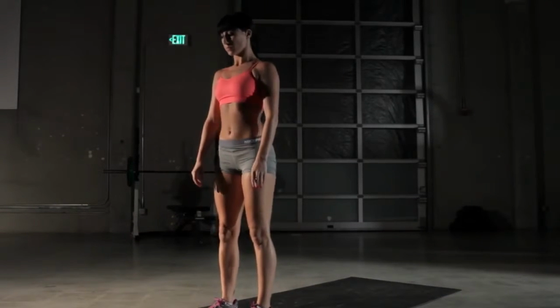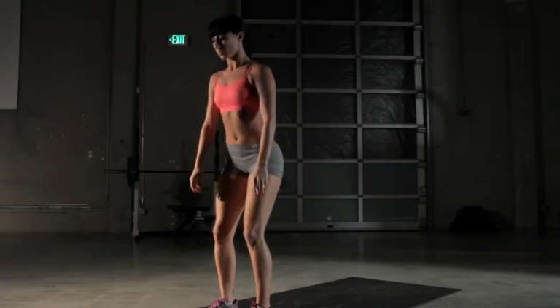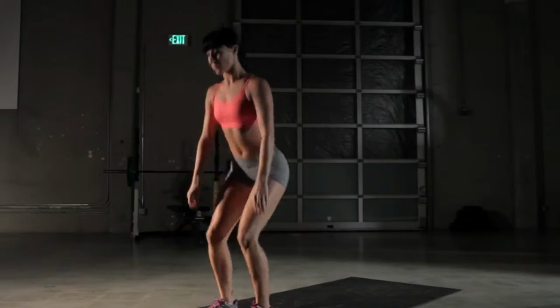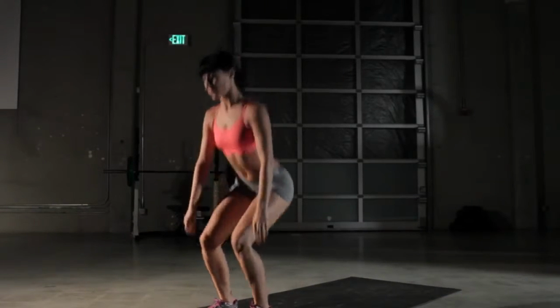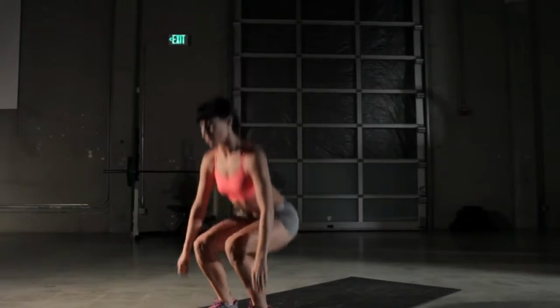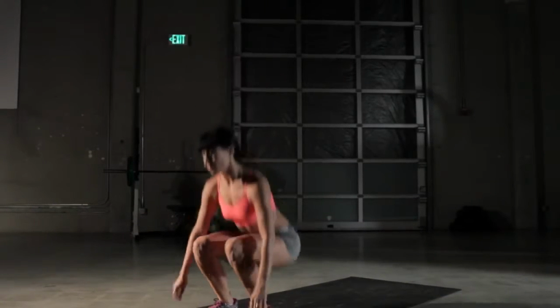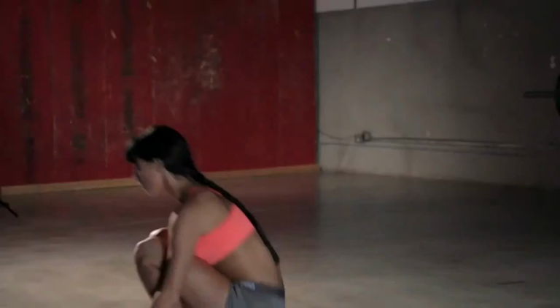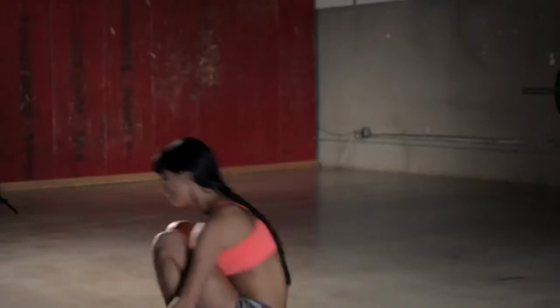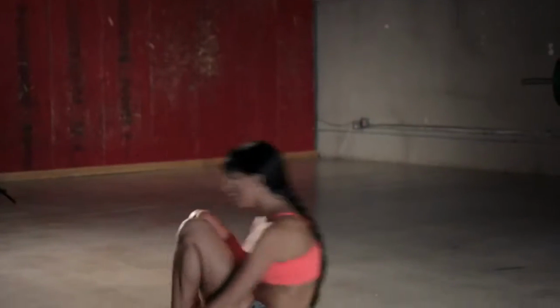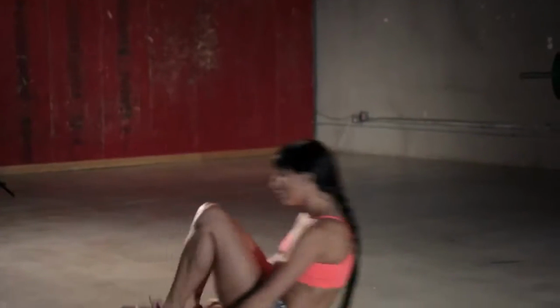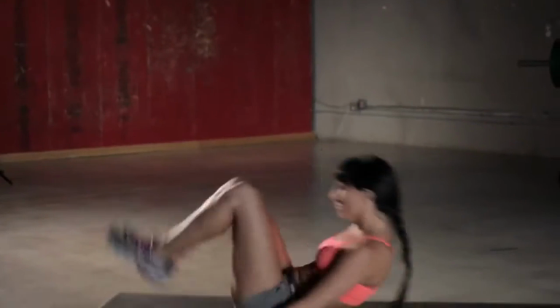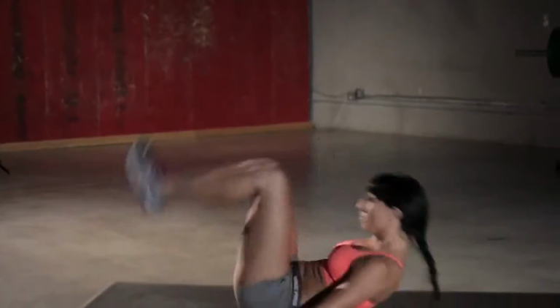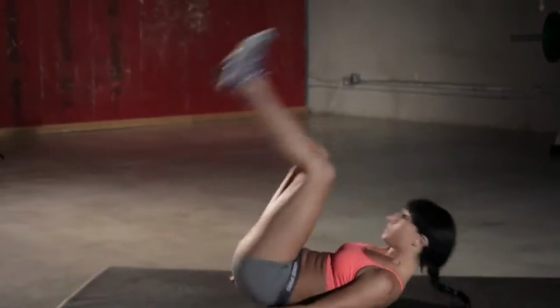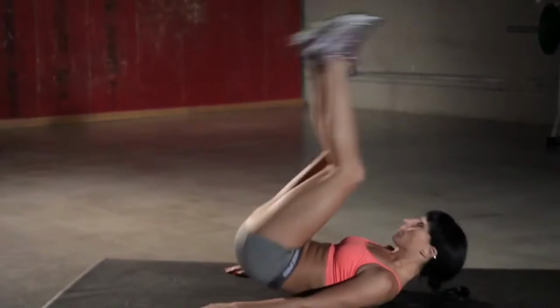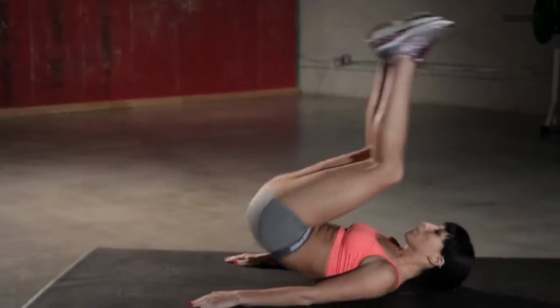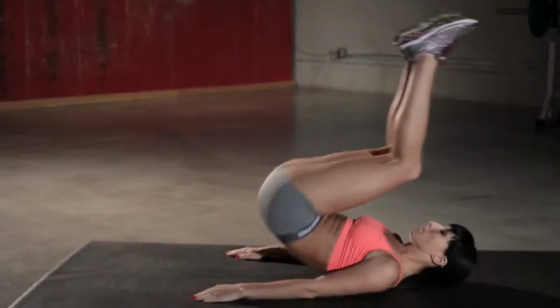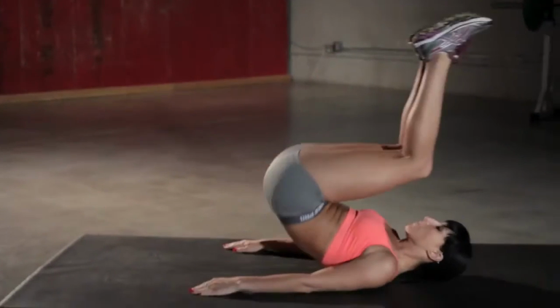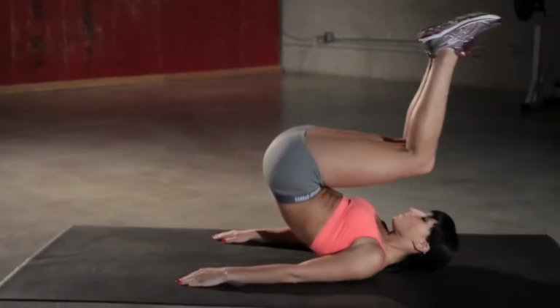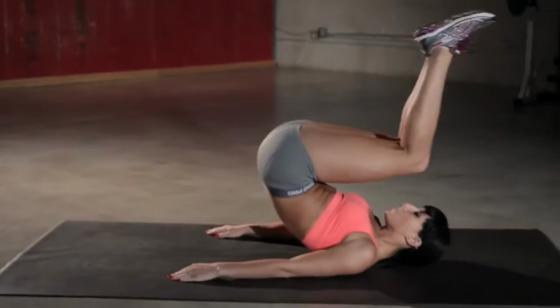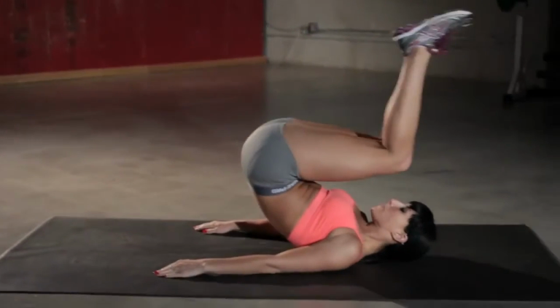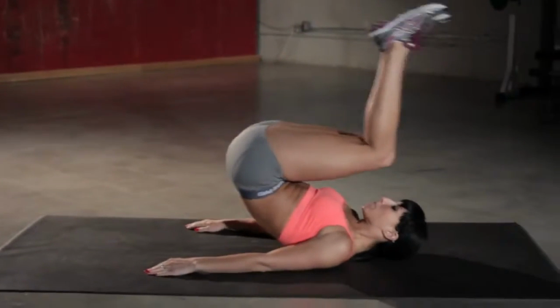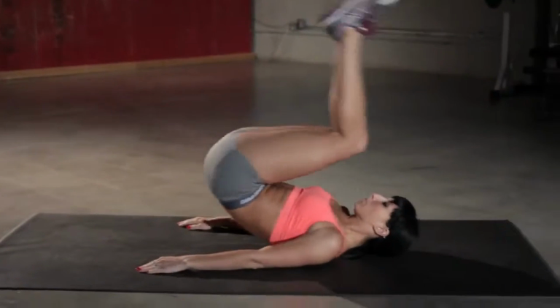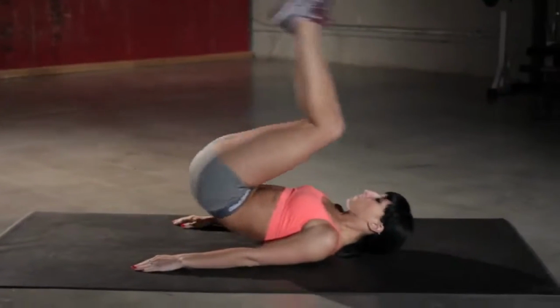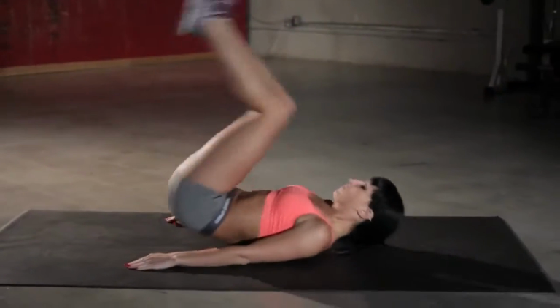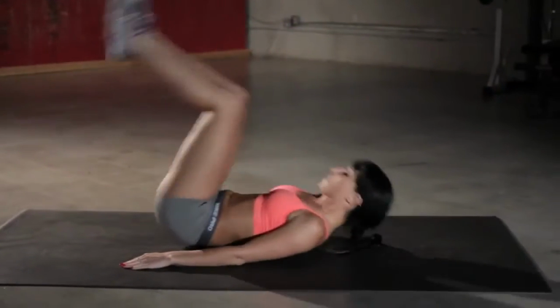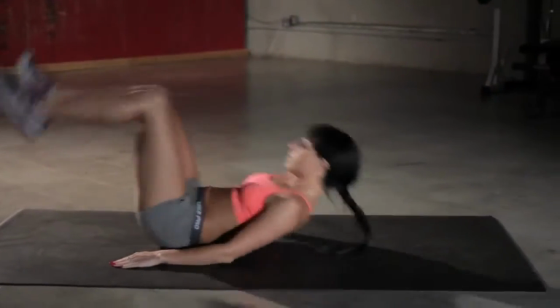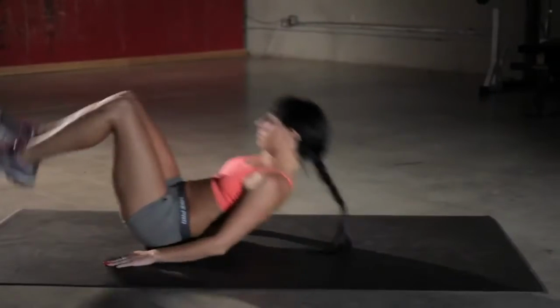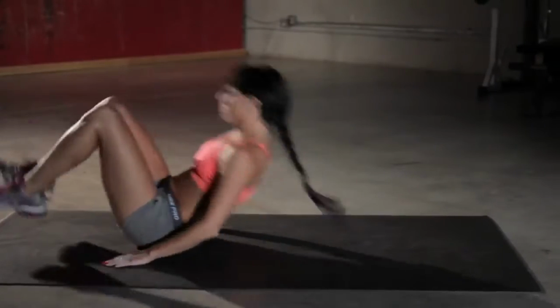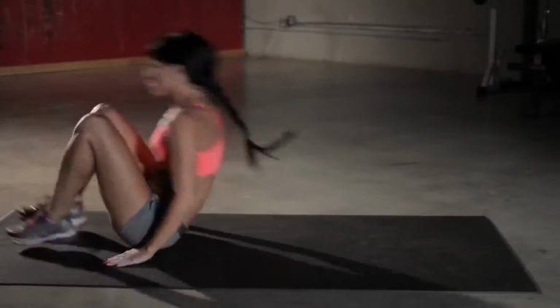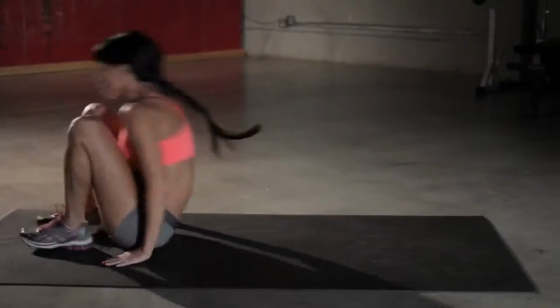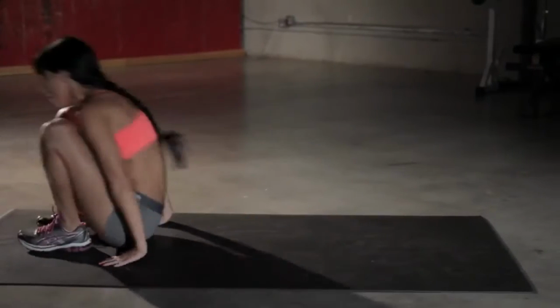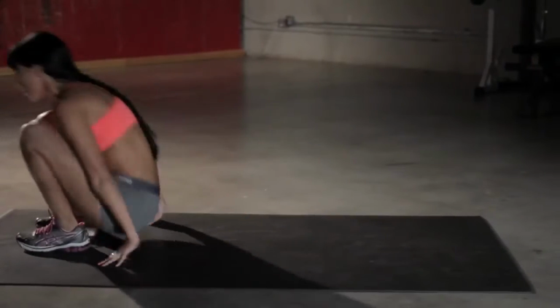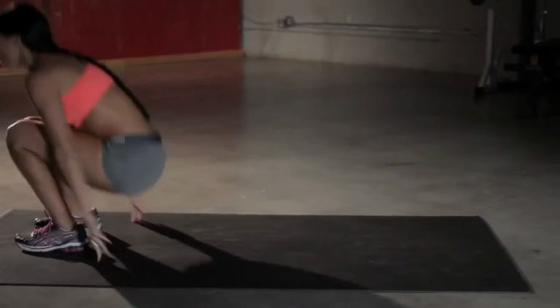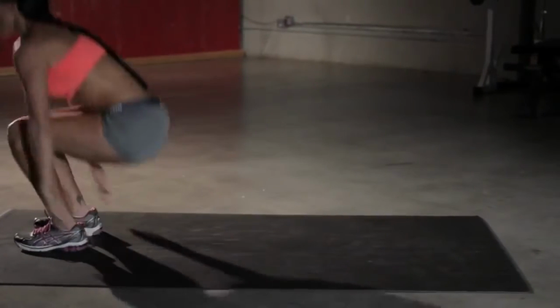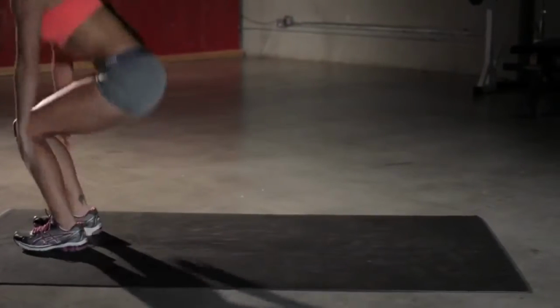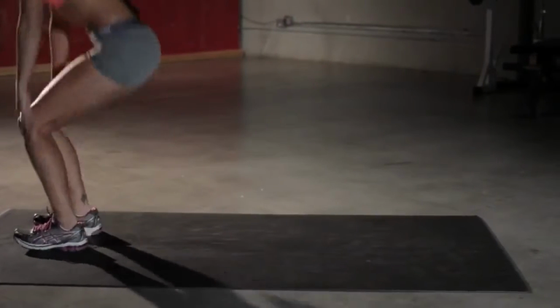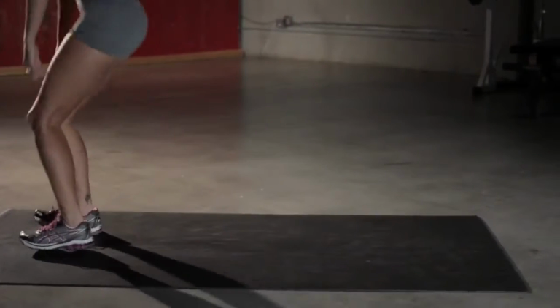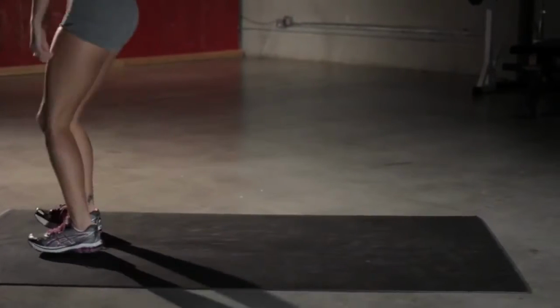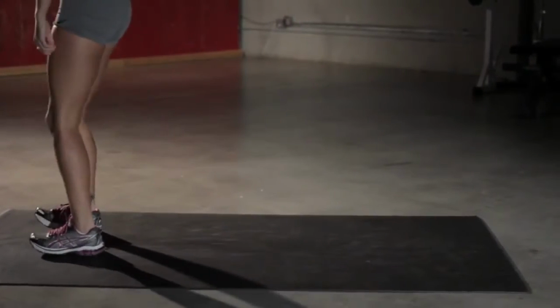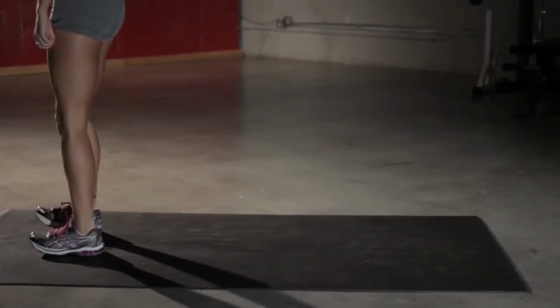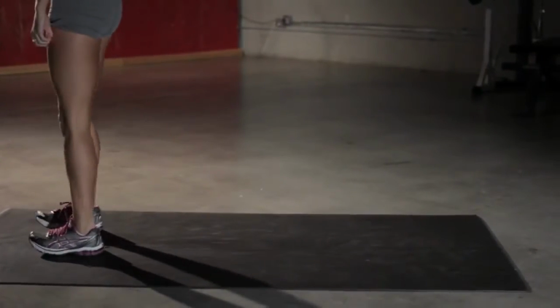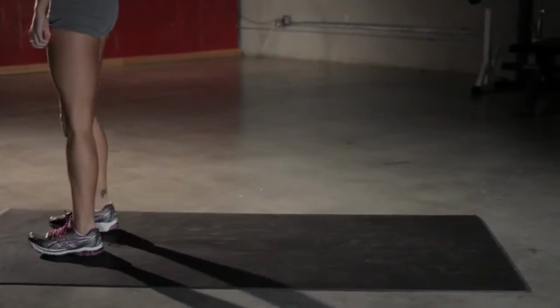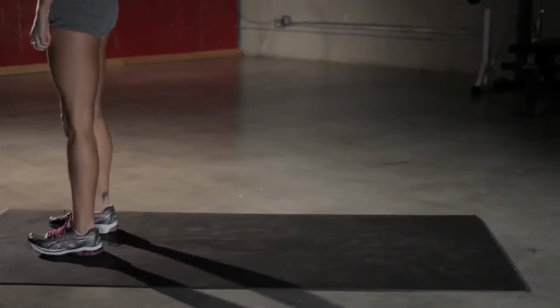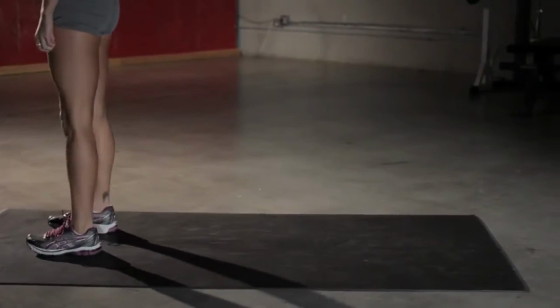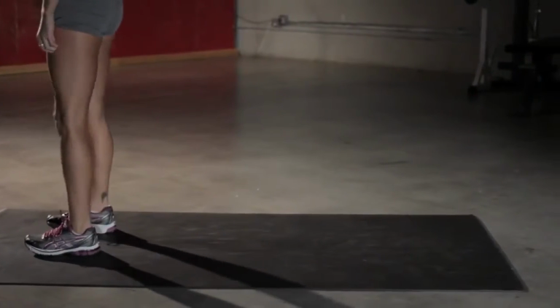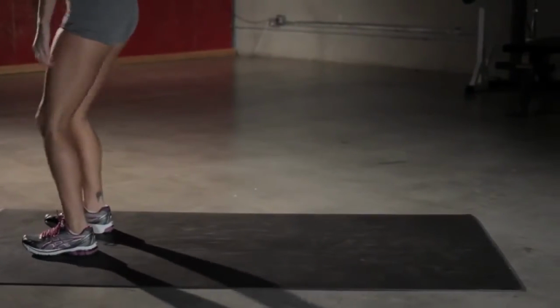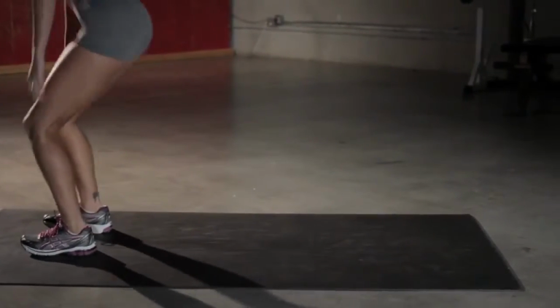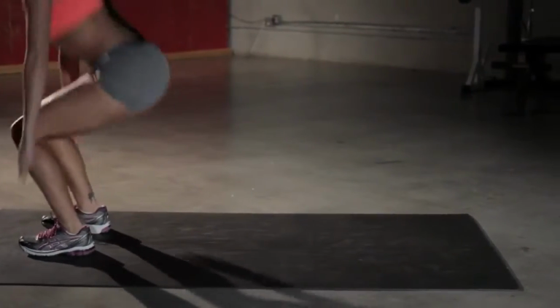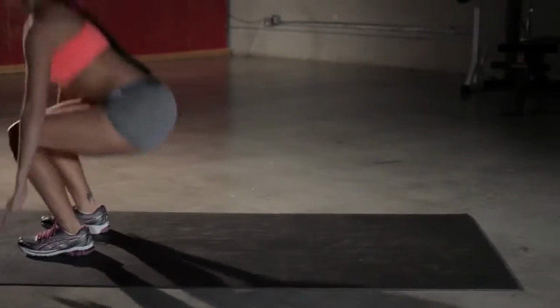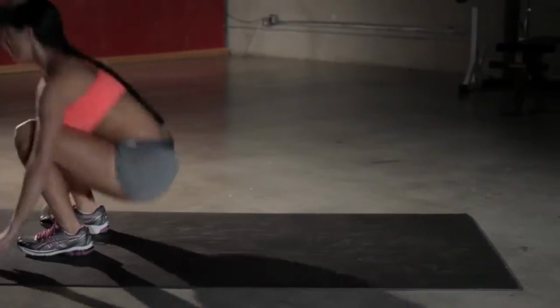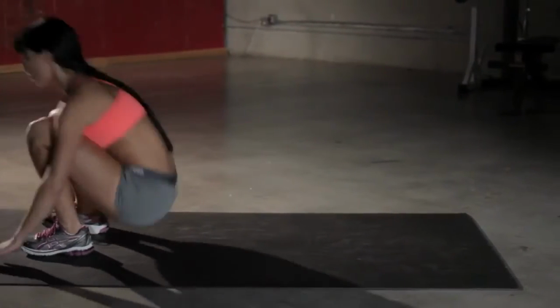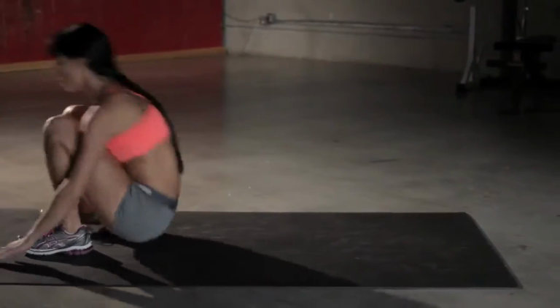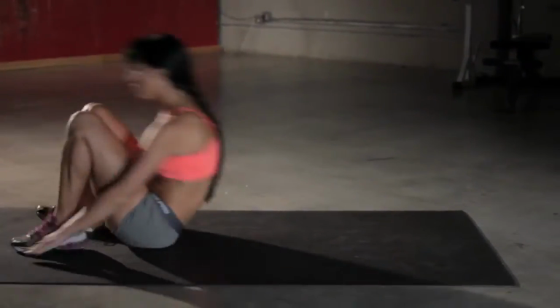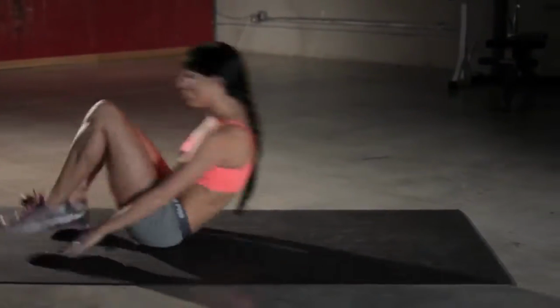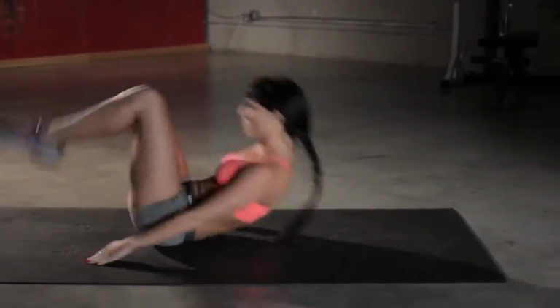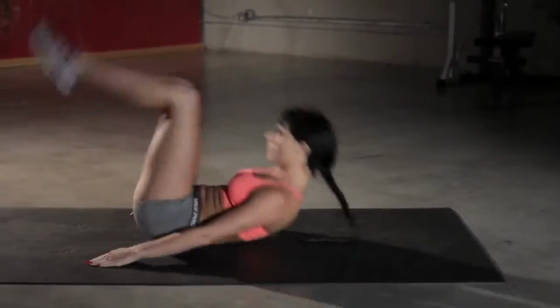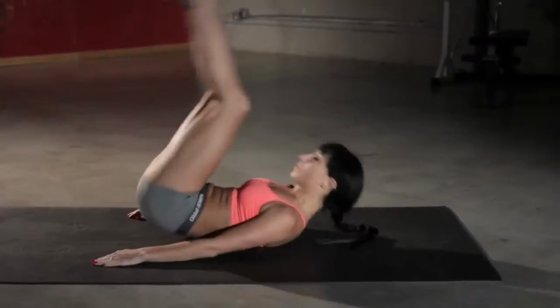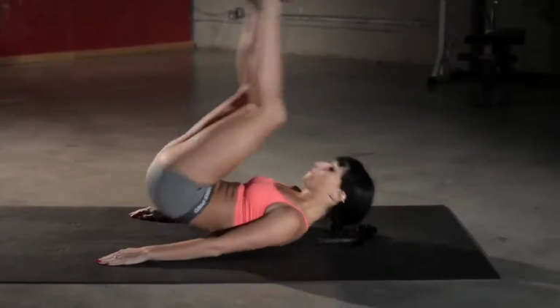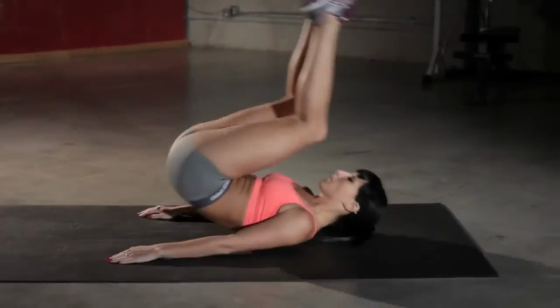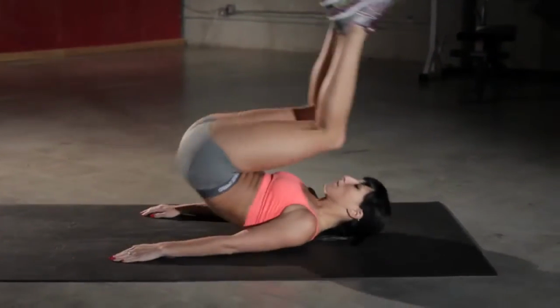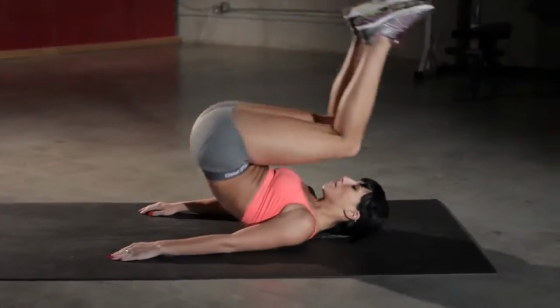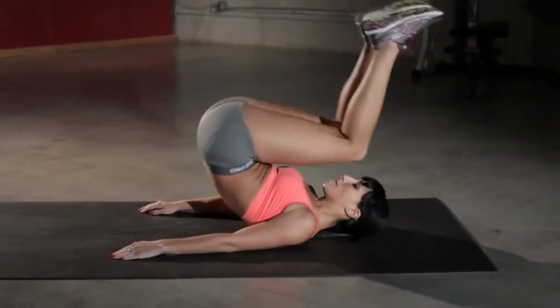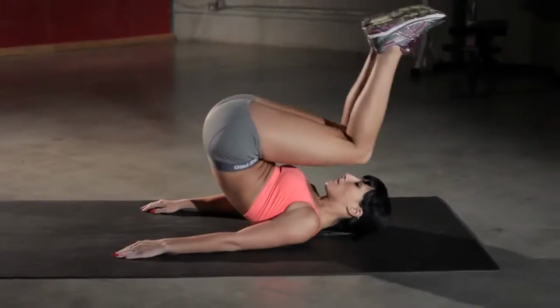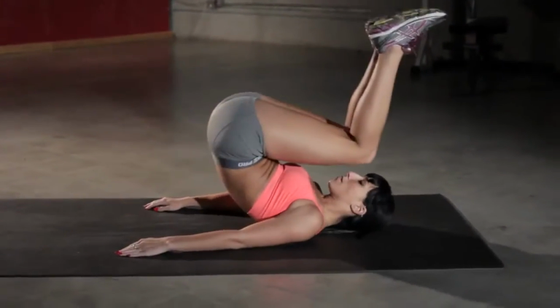For this one, it's important that you do it with enough speed, otherwise you're not going to be able to come back up into that squatting position.